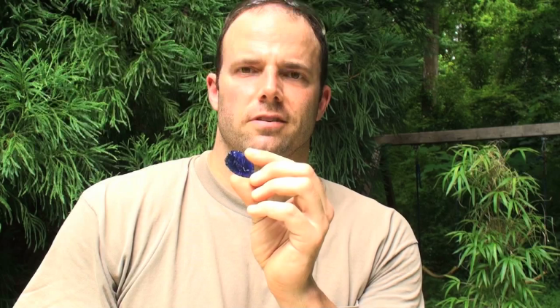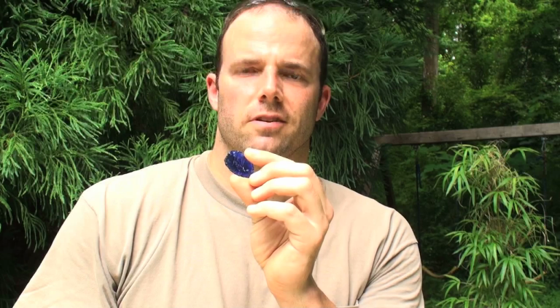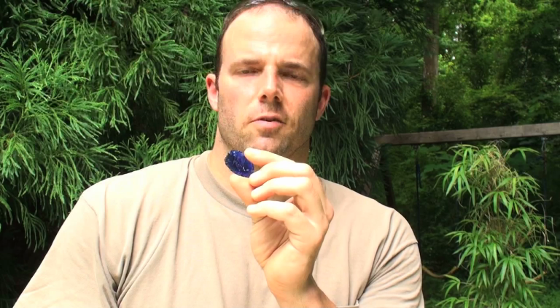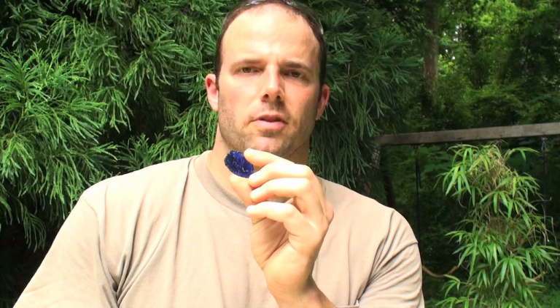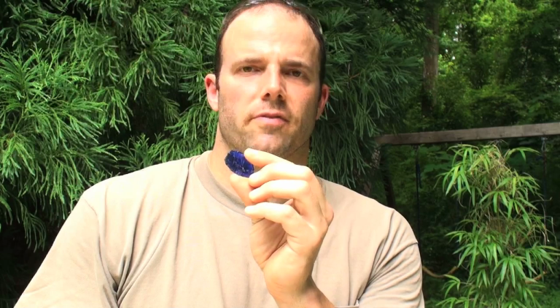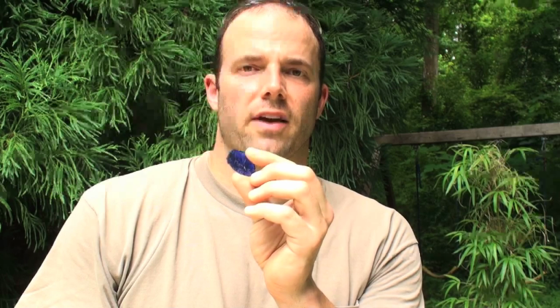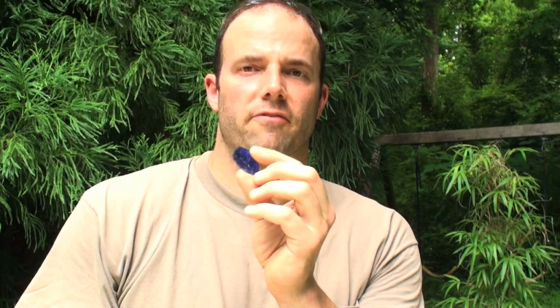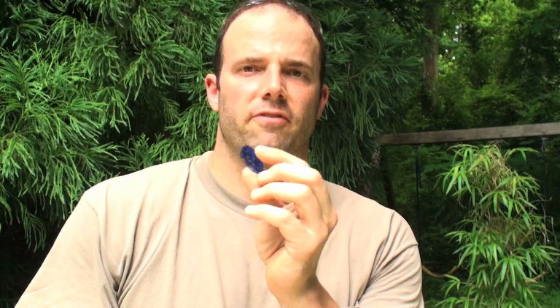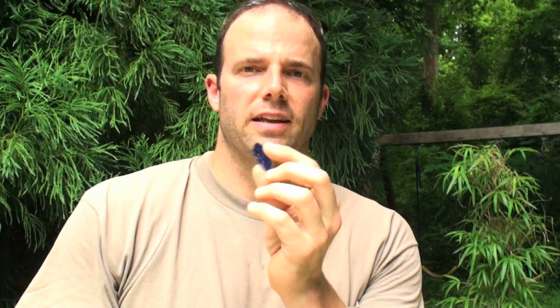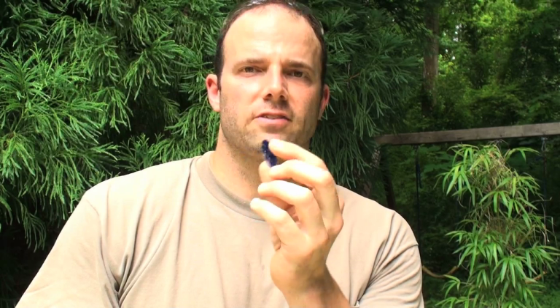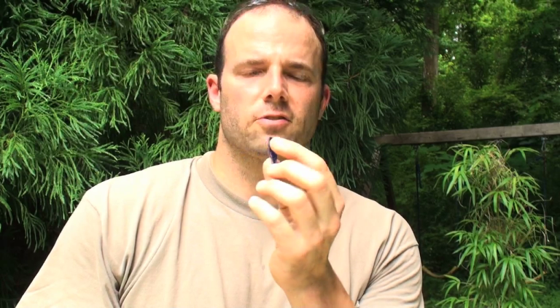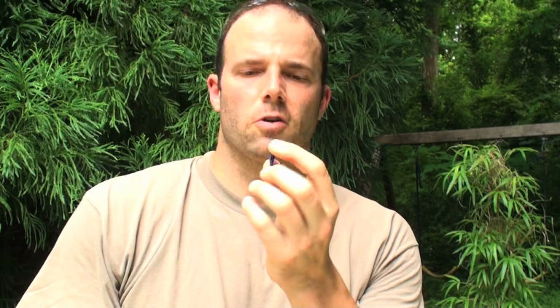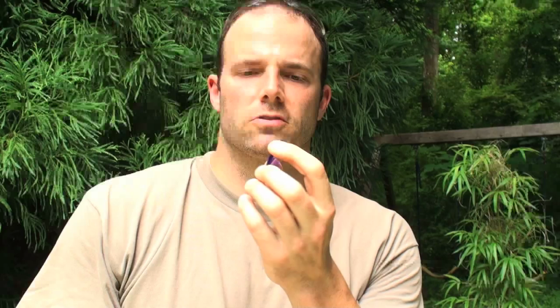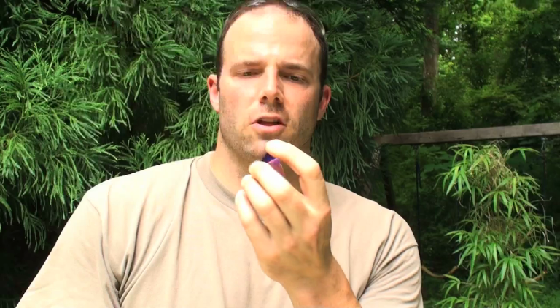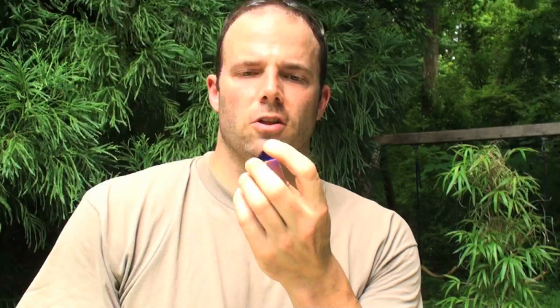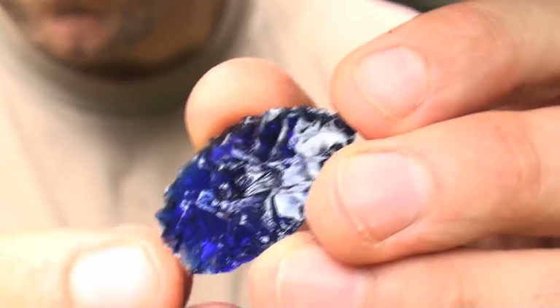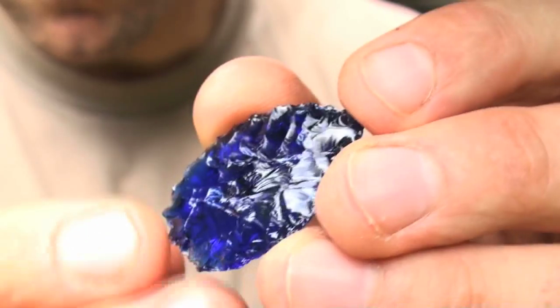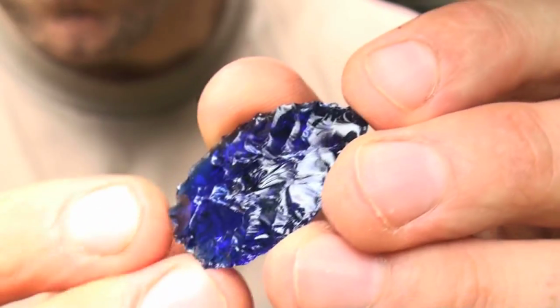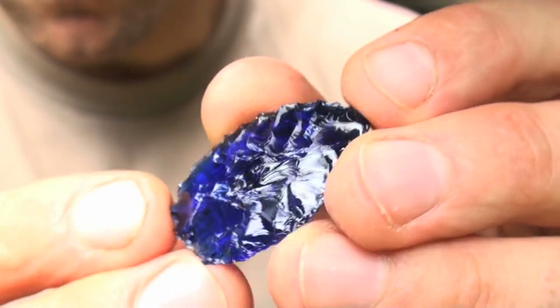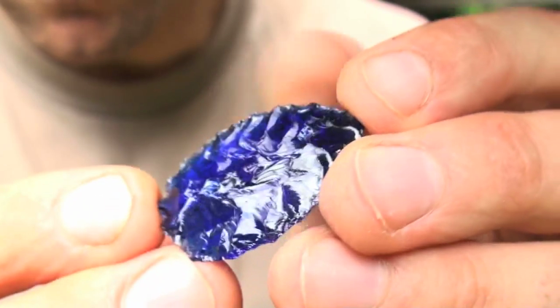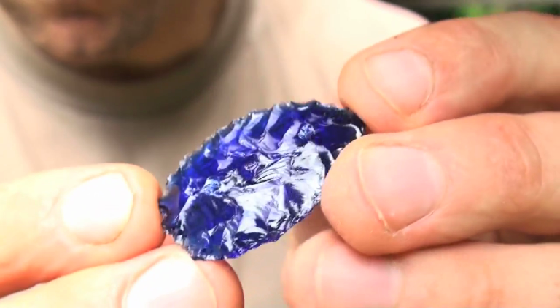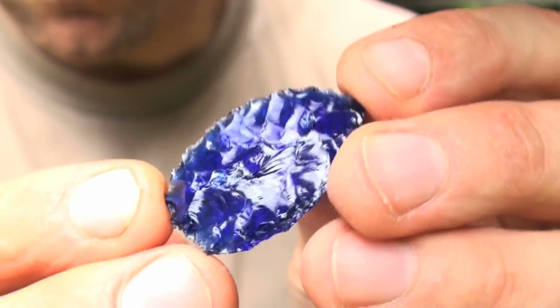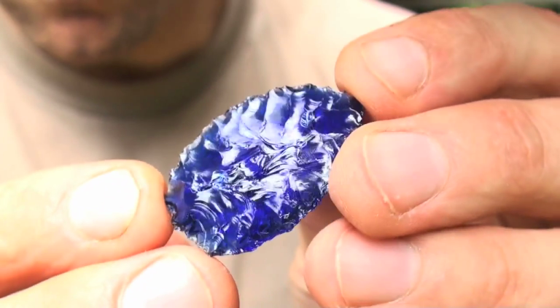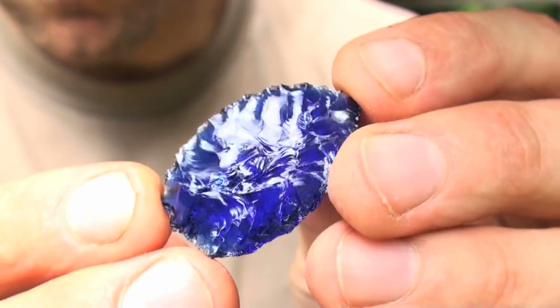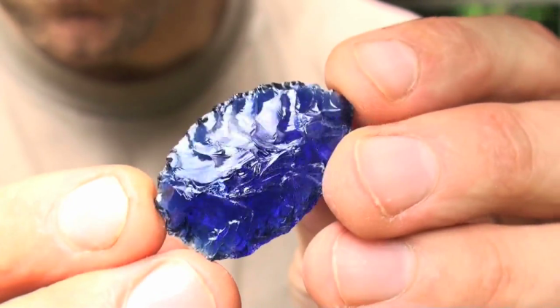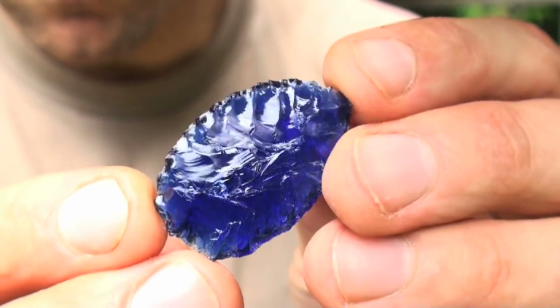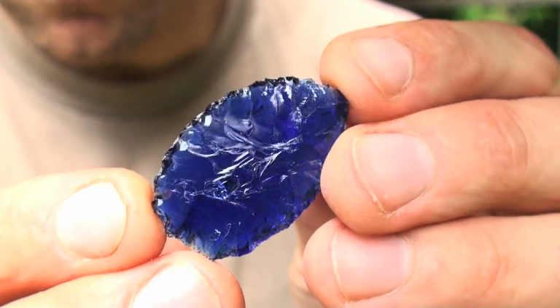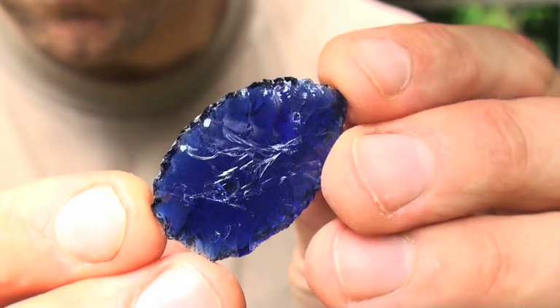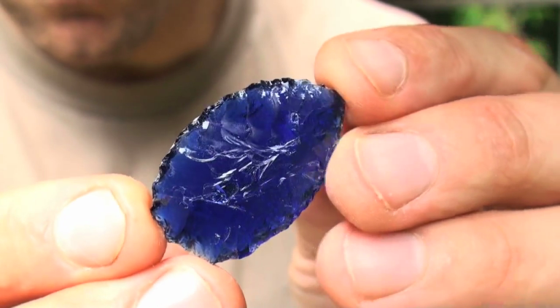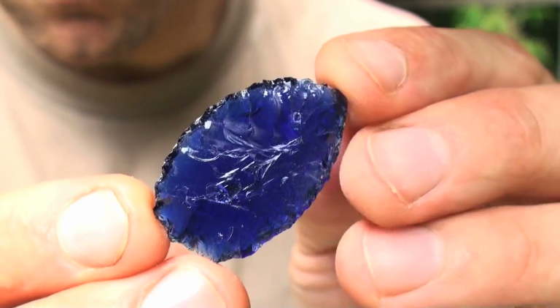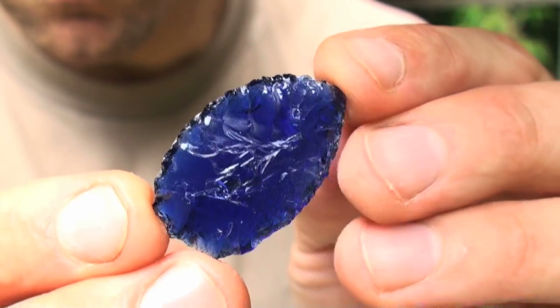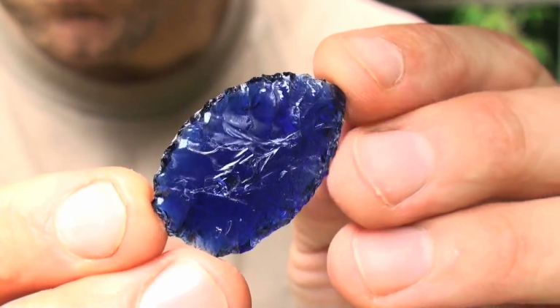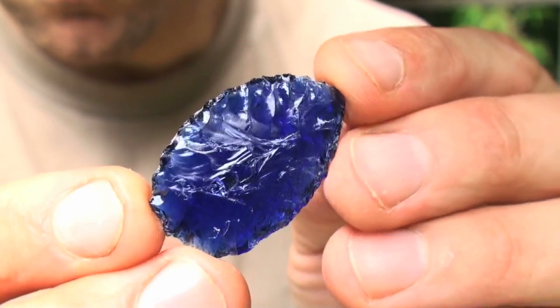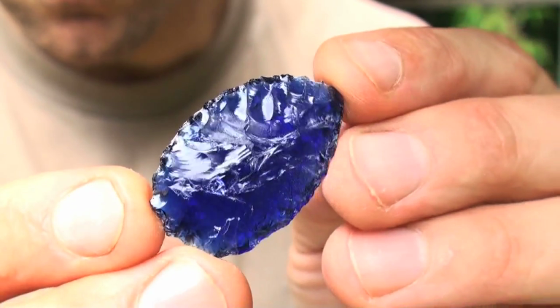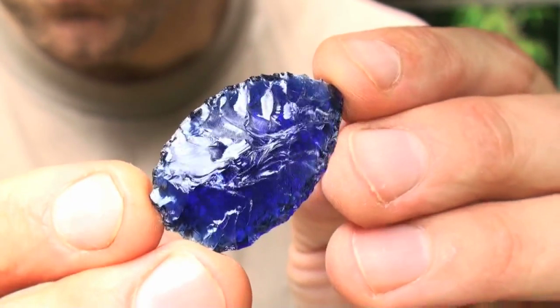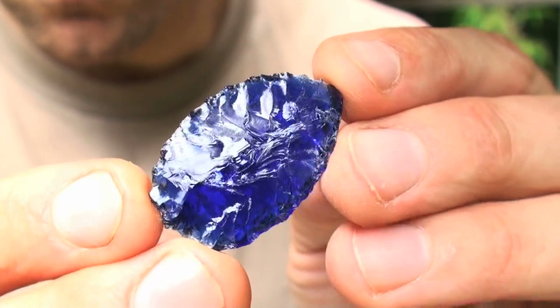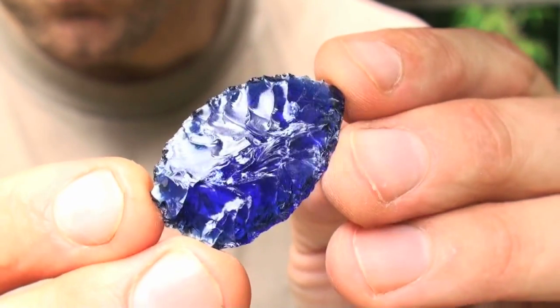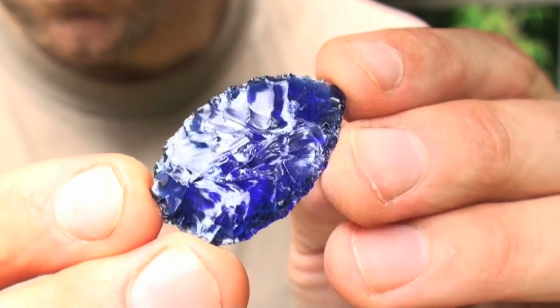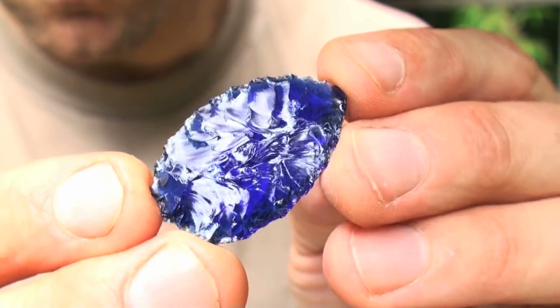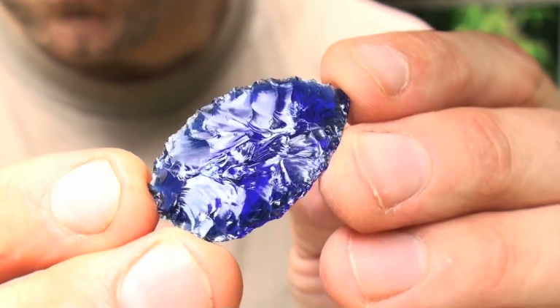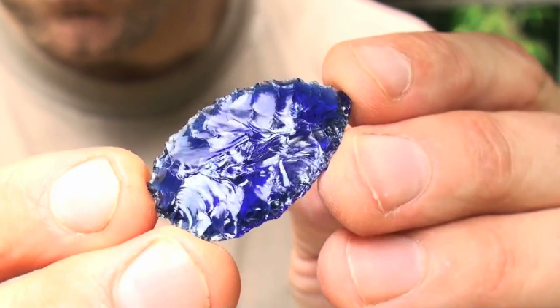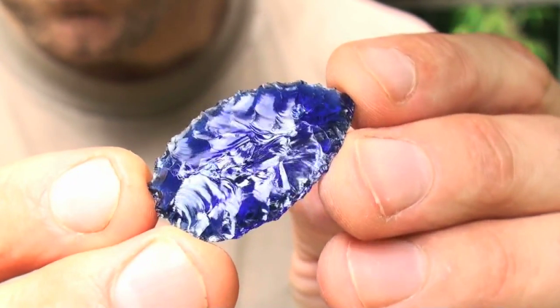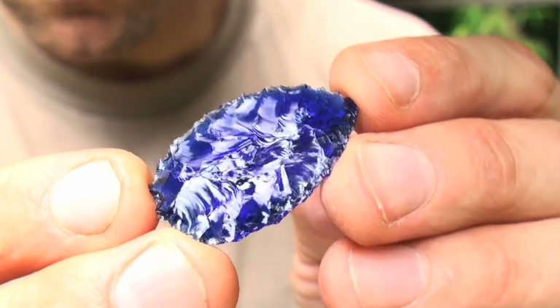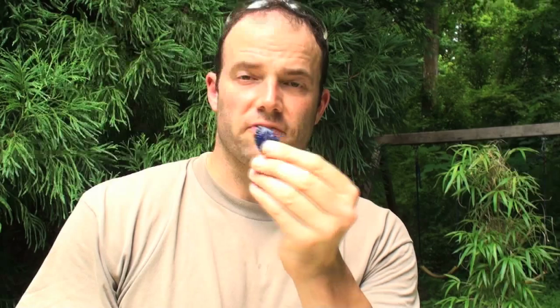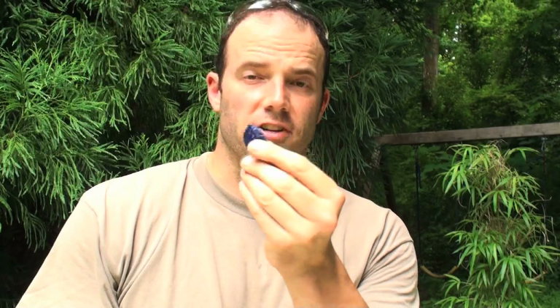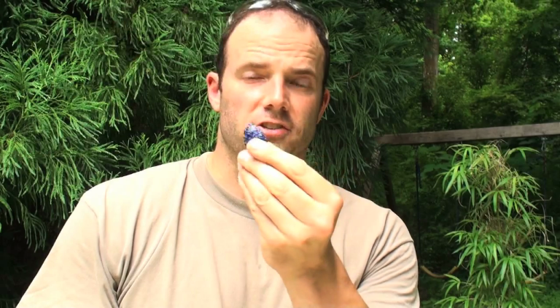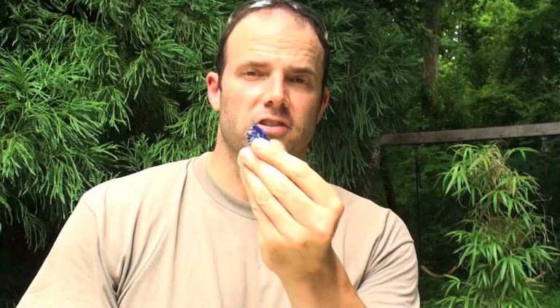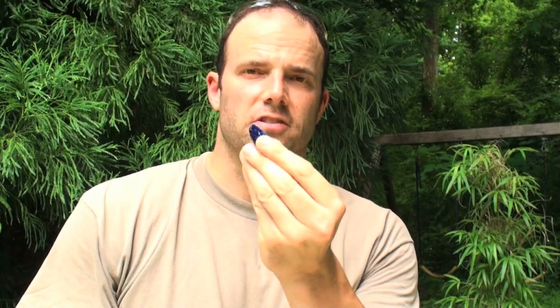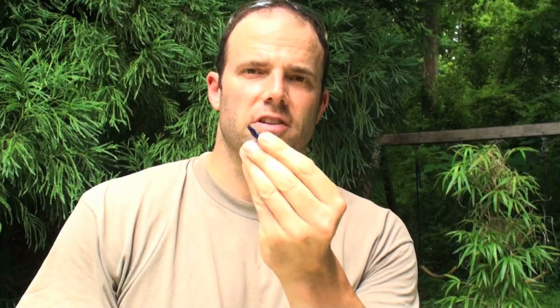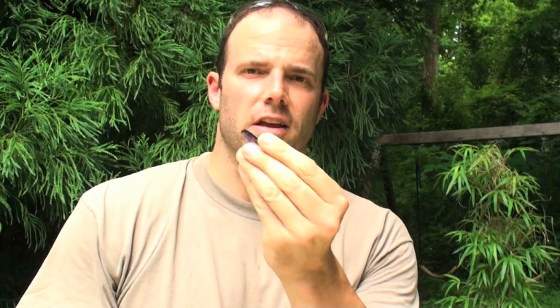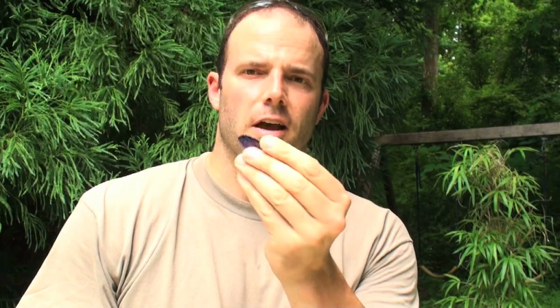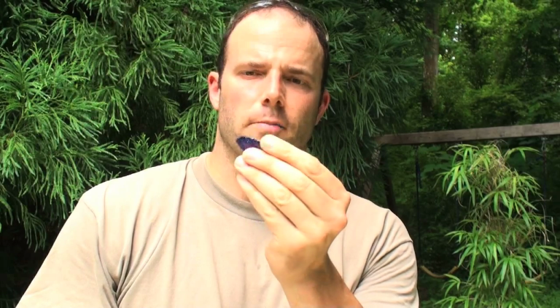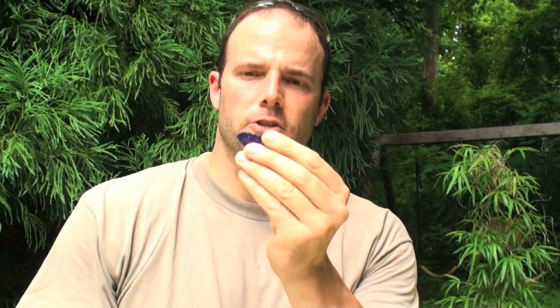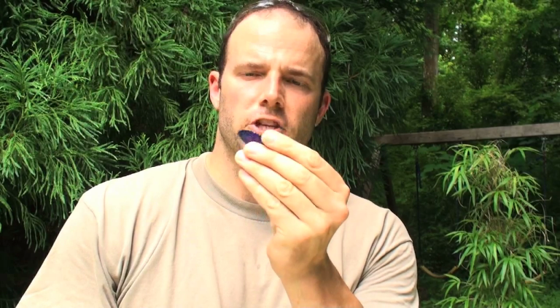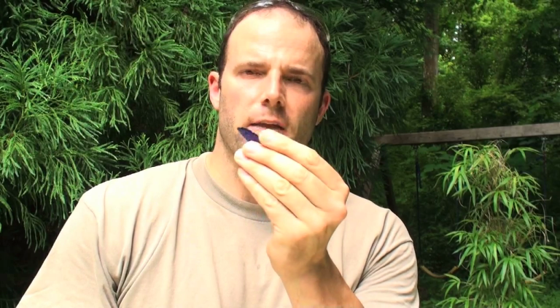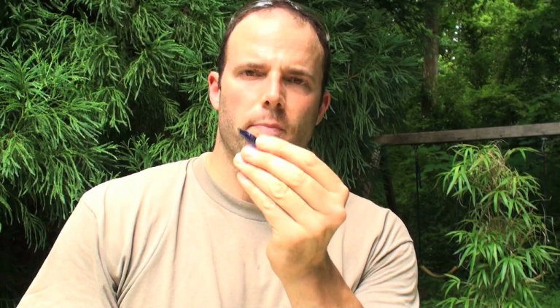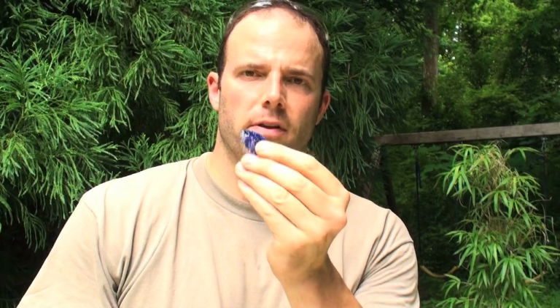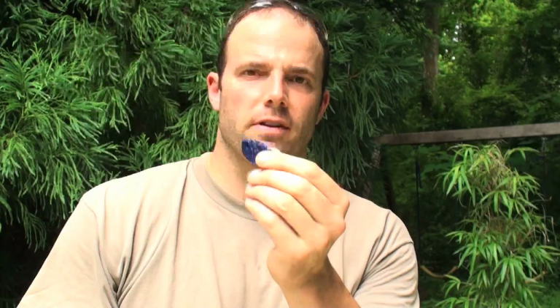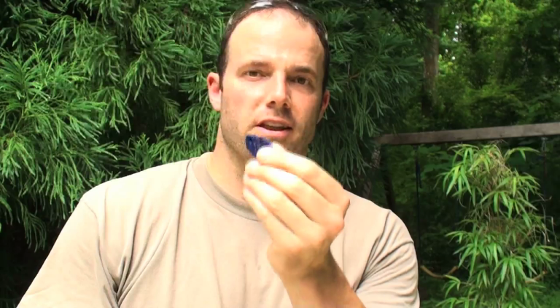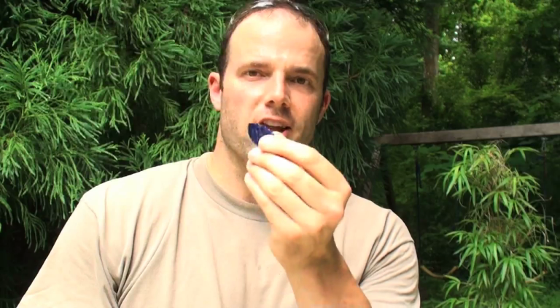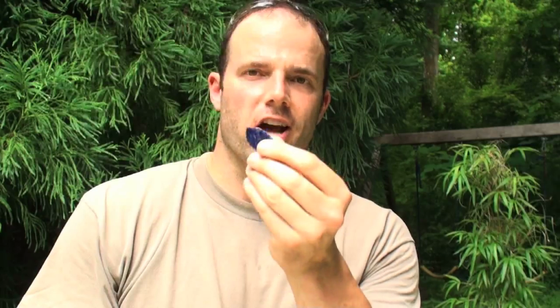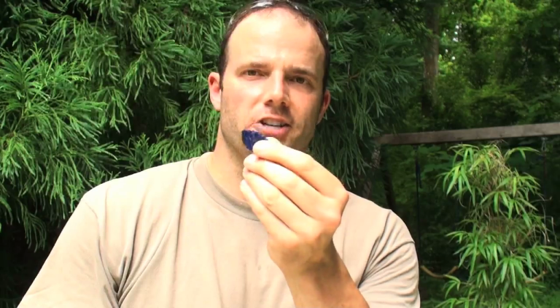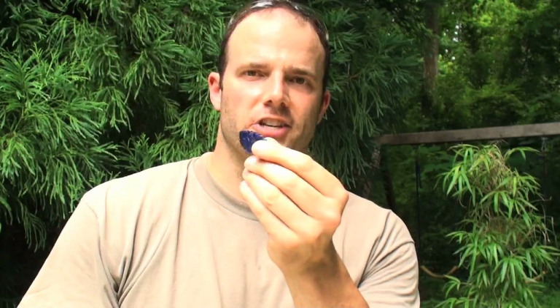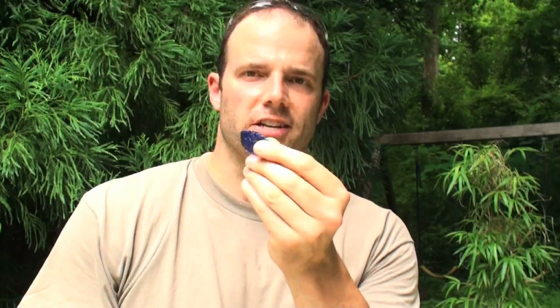I've got flake scars all over the surface and it's looking really good. Now it's time to just finish this thing up — shape it and notch it.